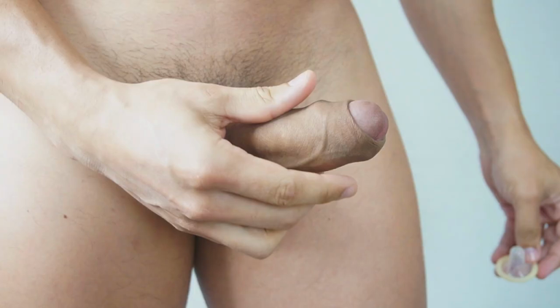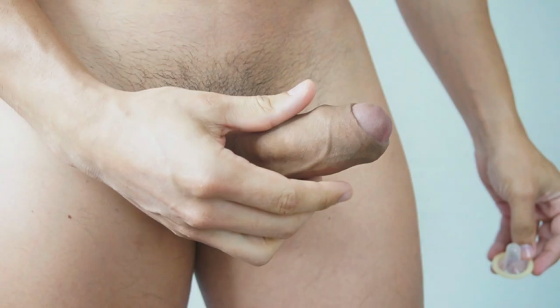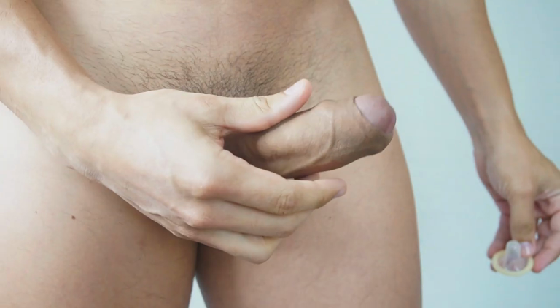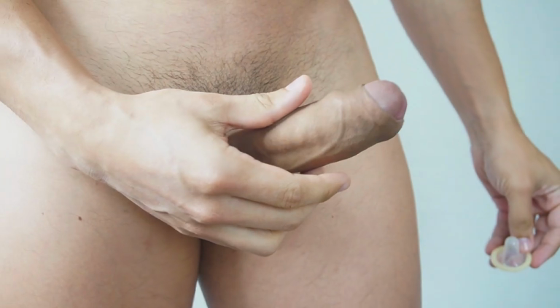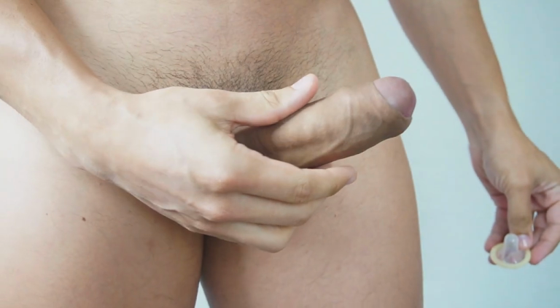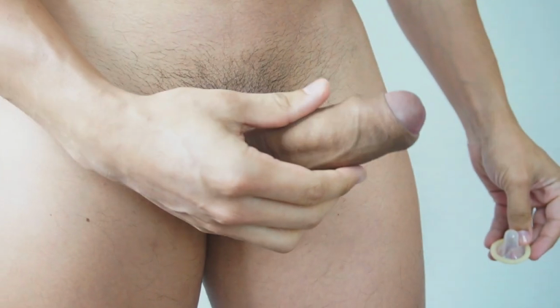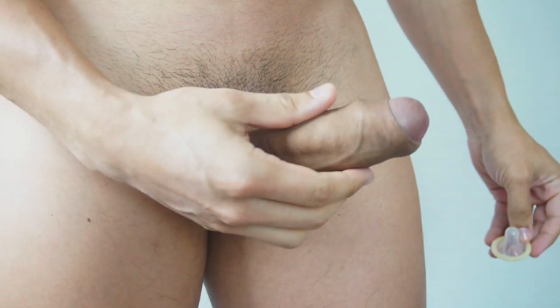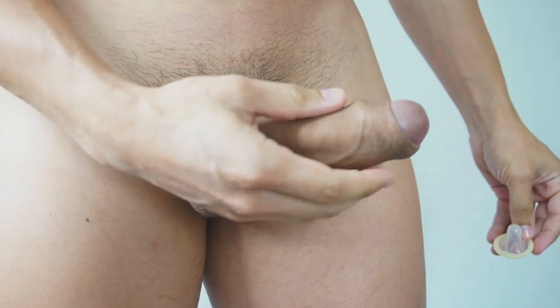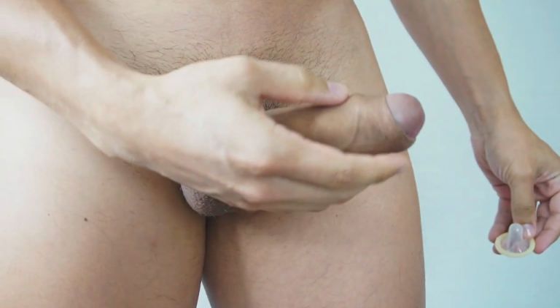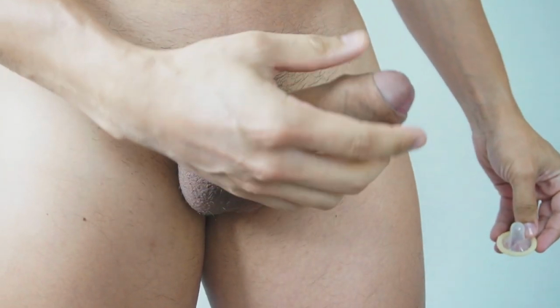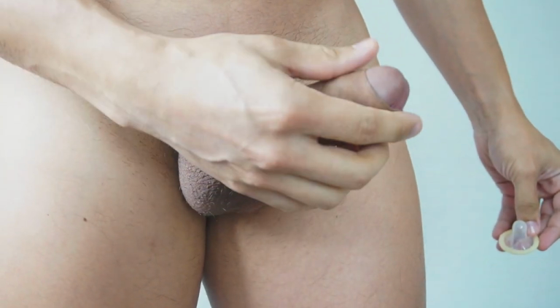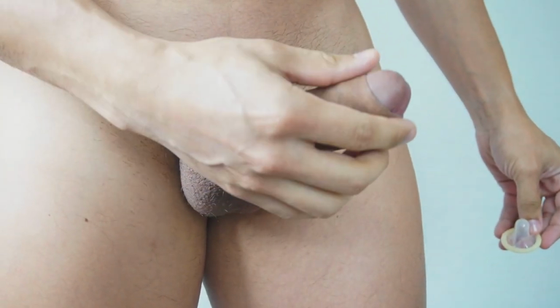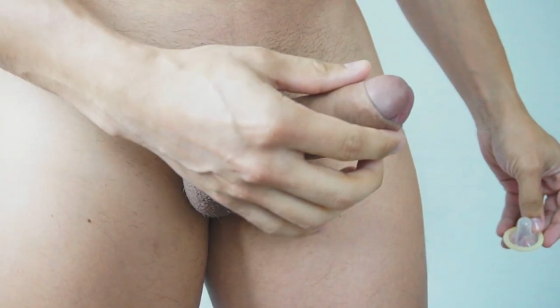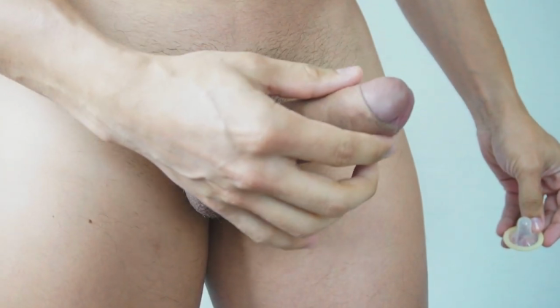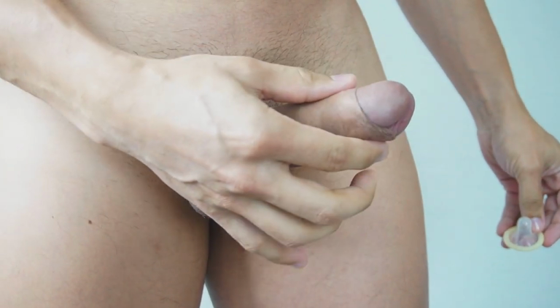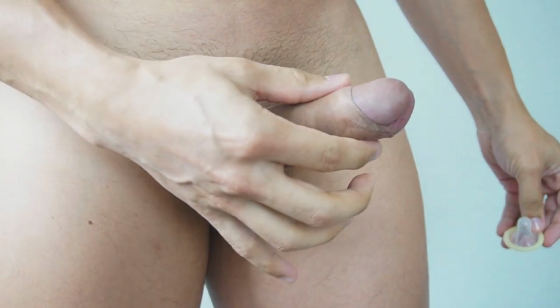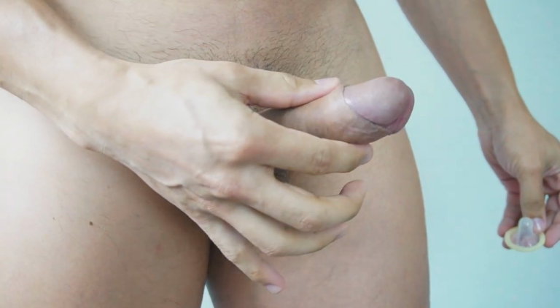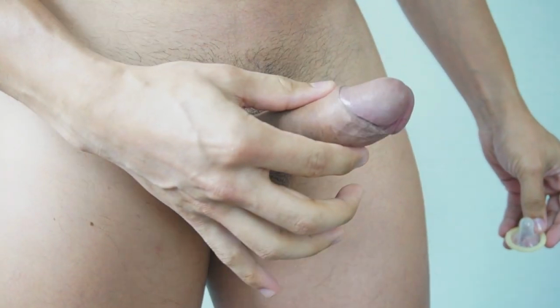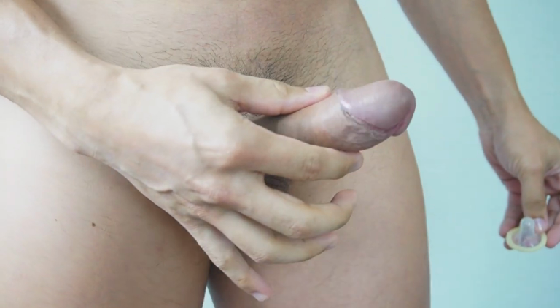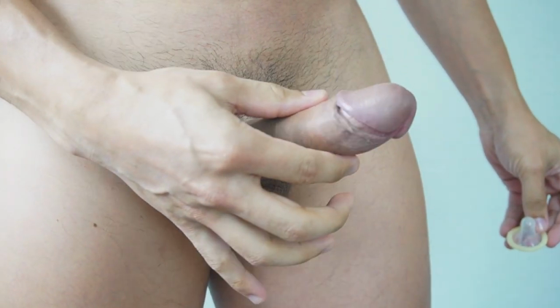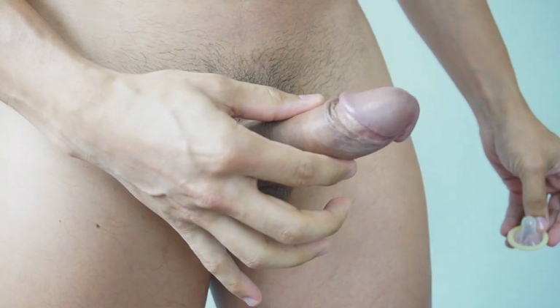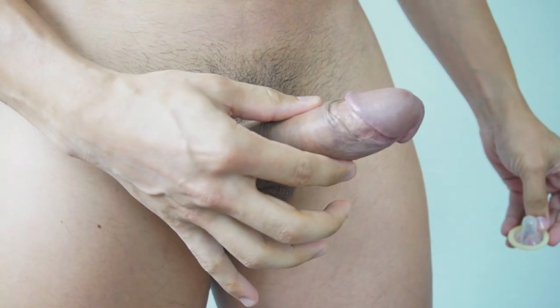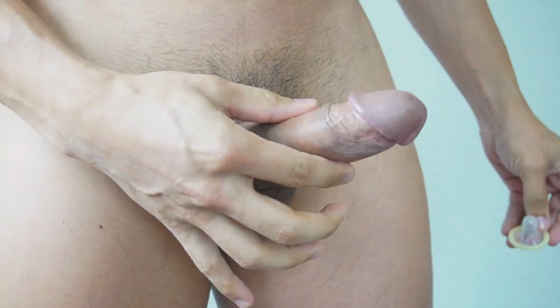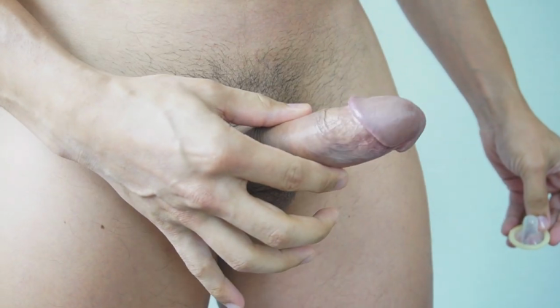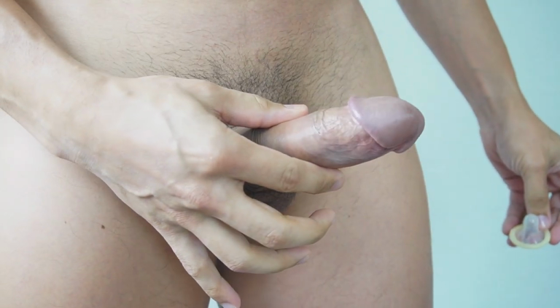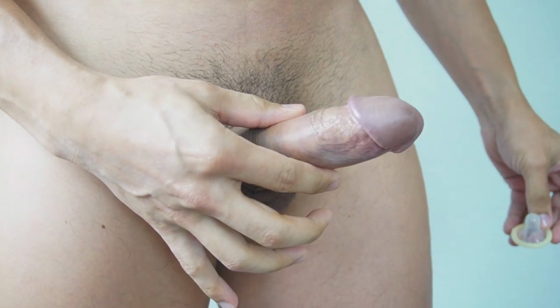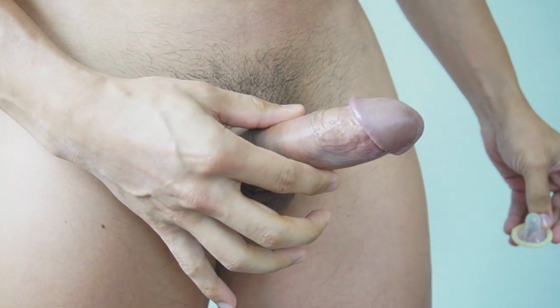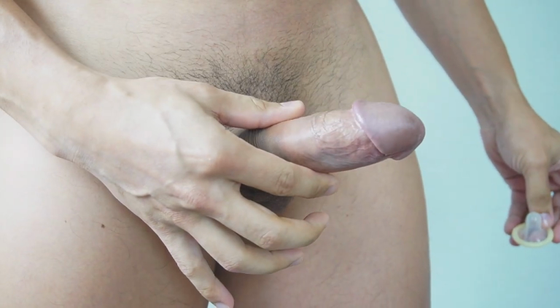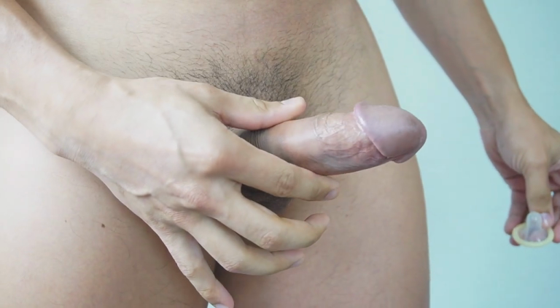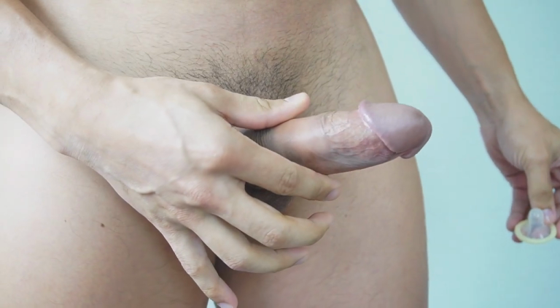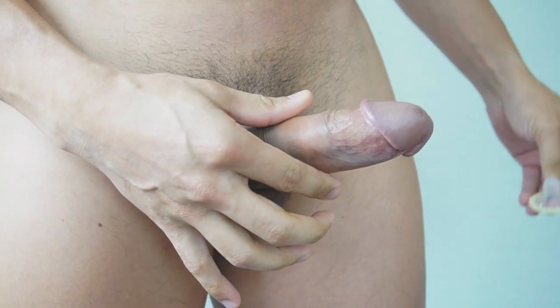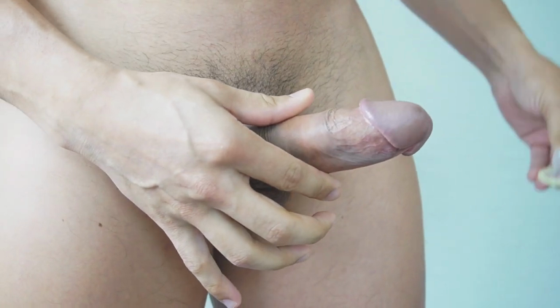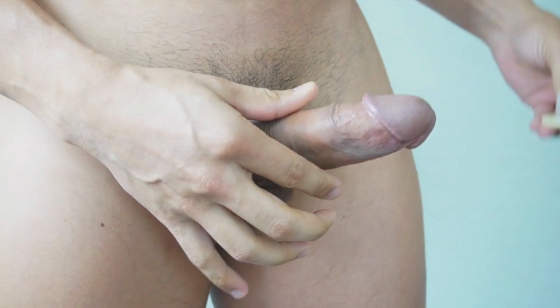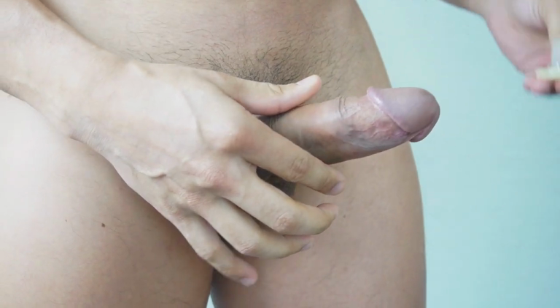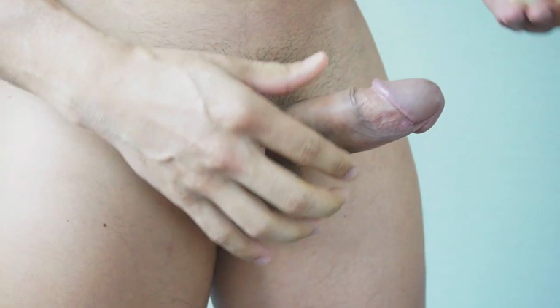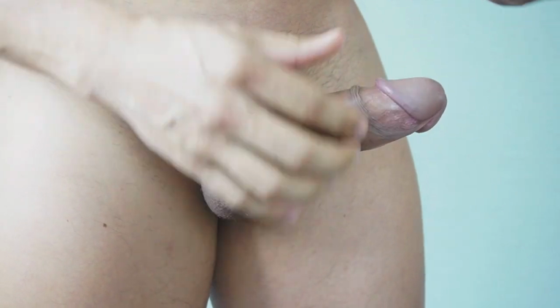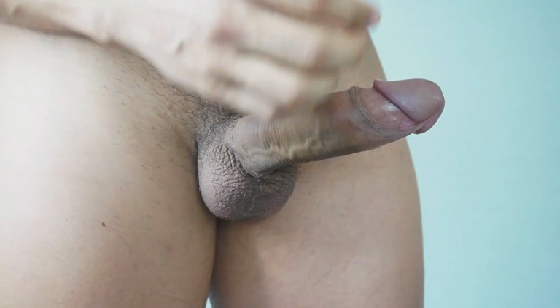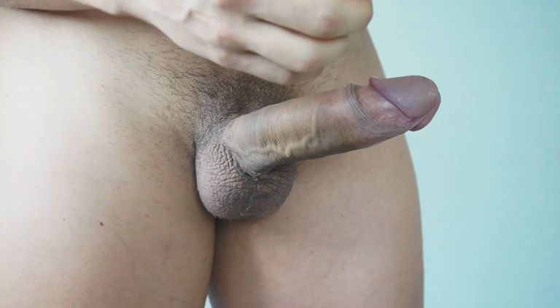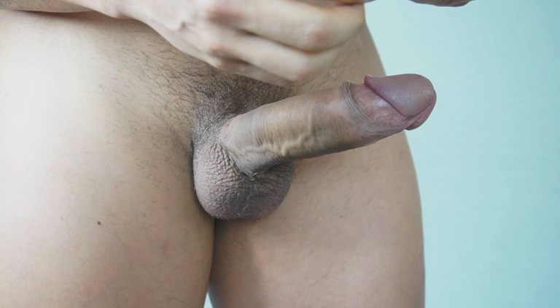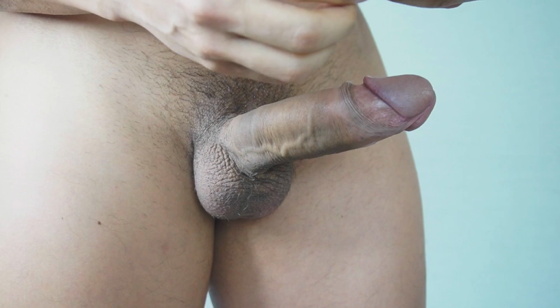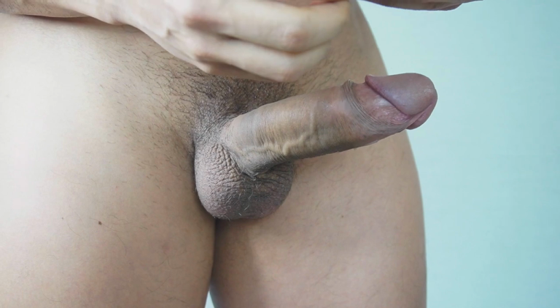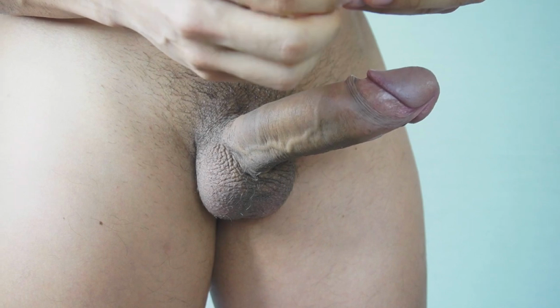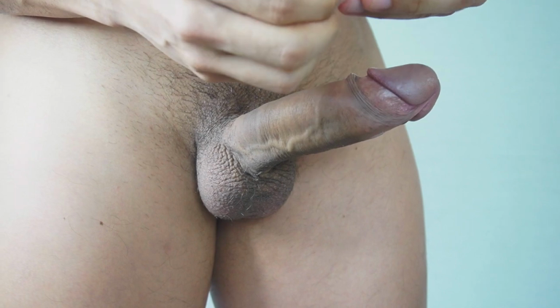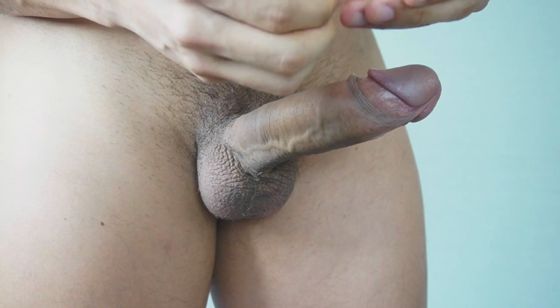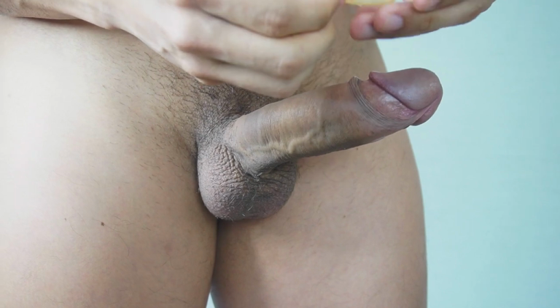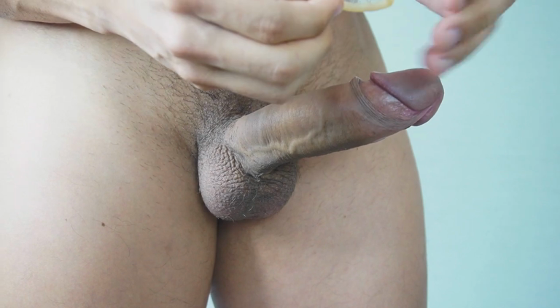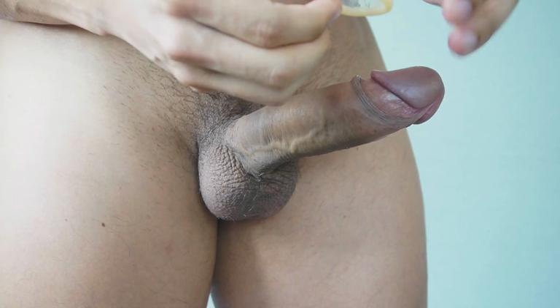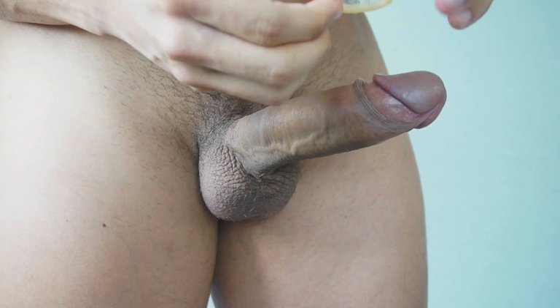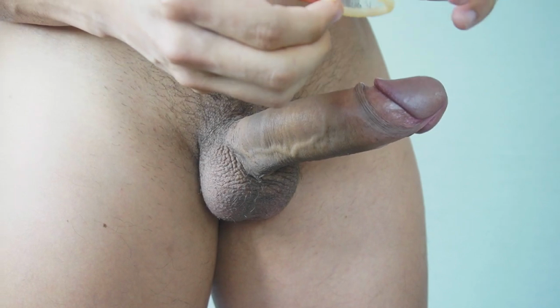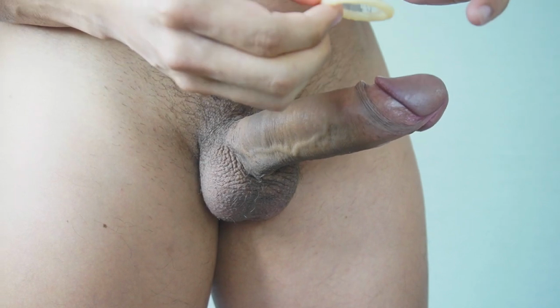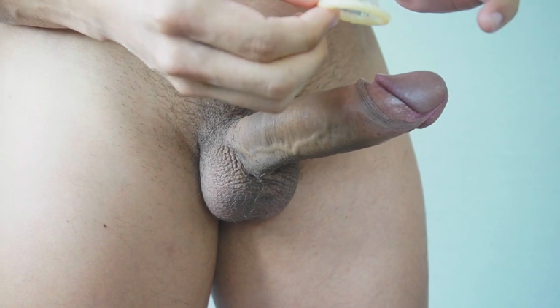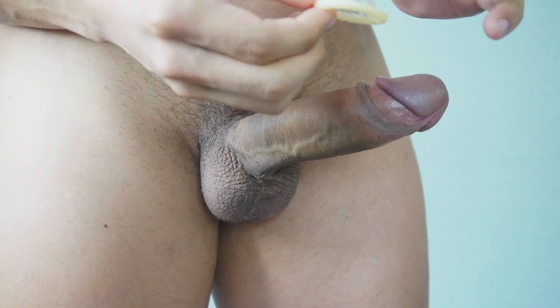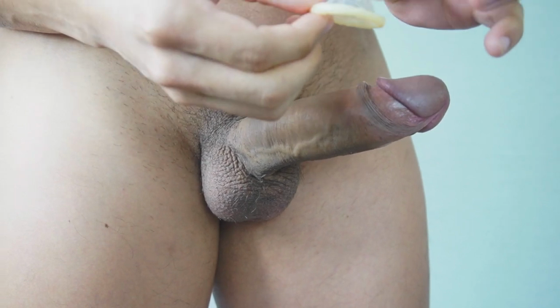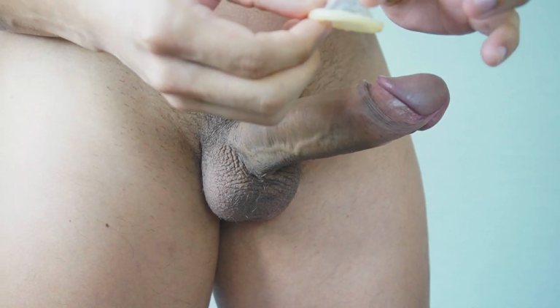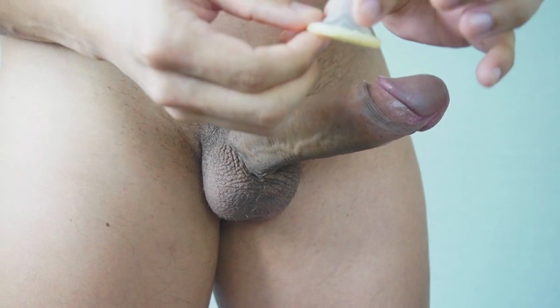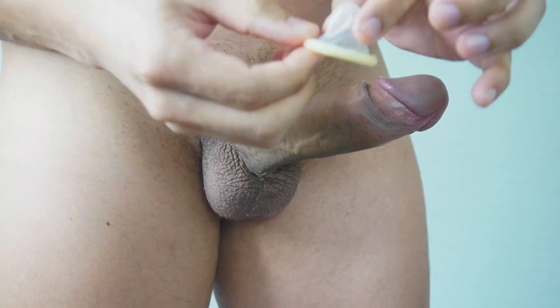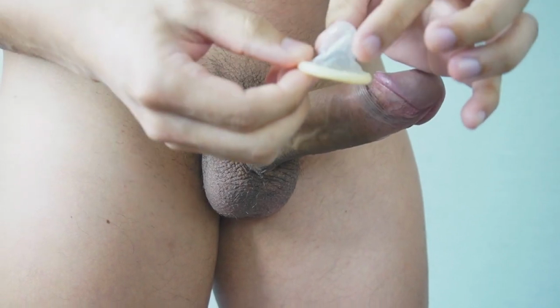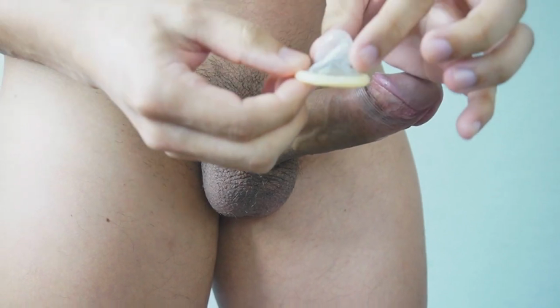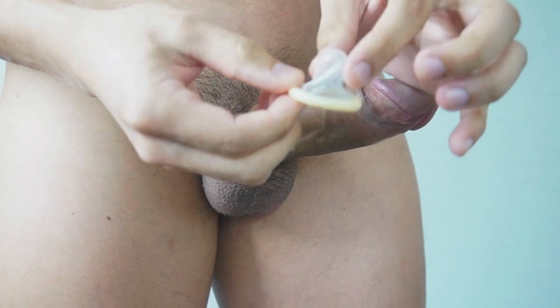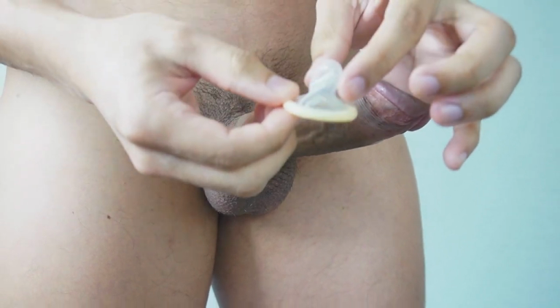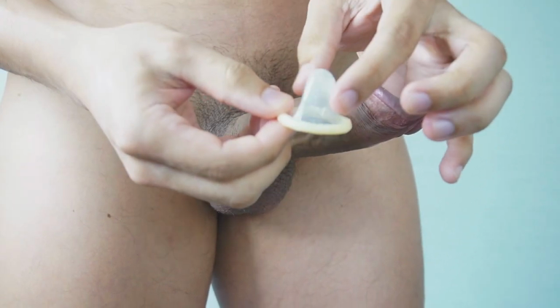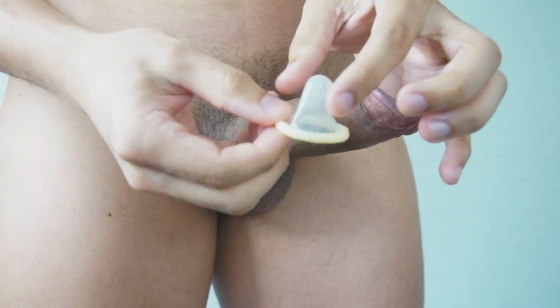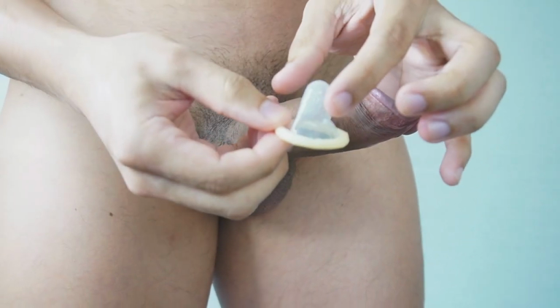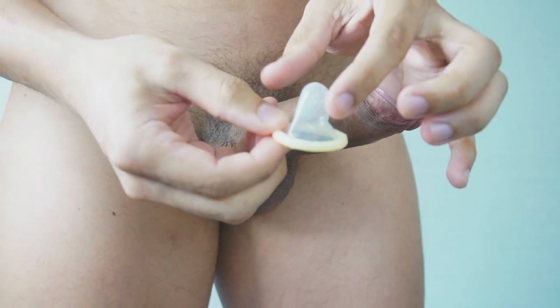With your penis fully erect, slightly pull back the foreskin and then place the base of the condom on the tip of your penis.